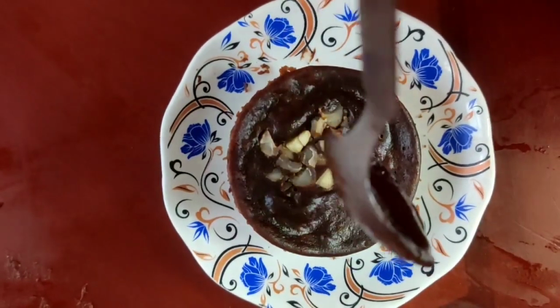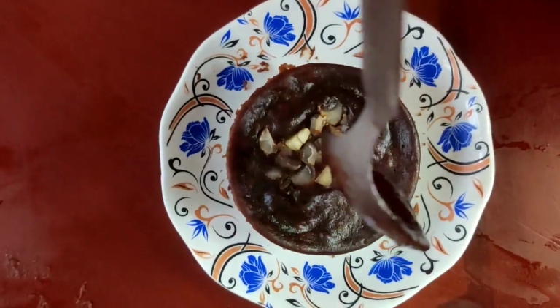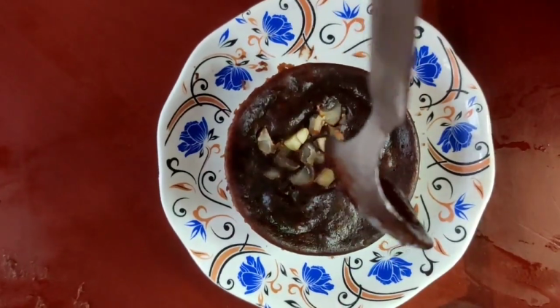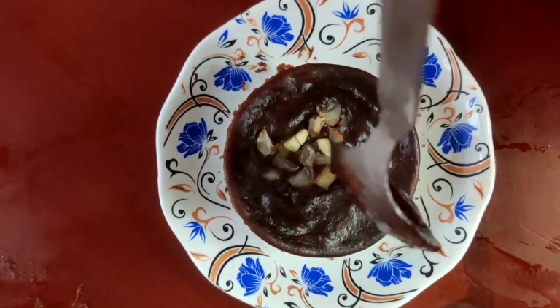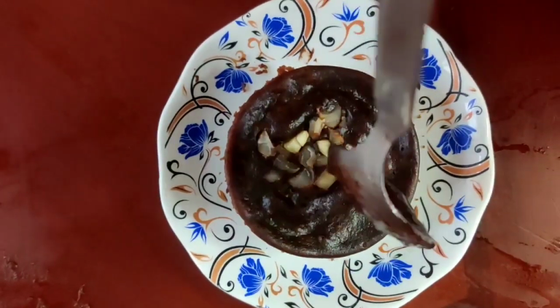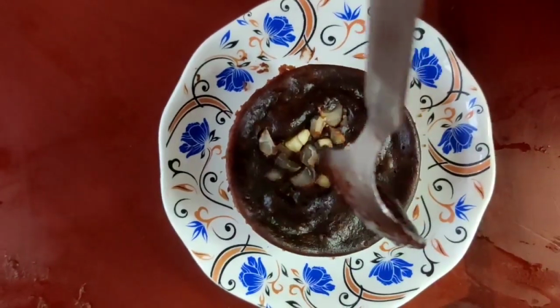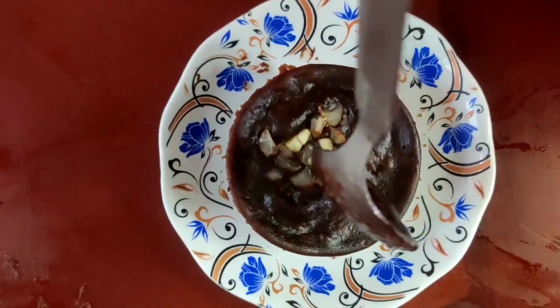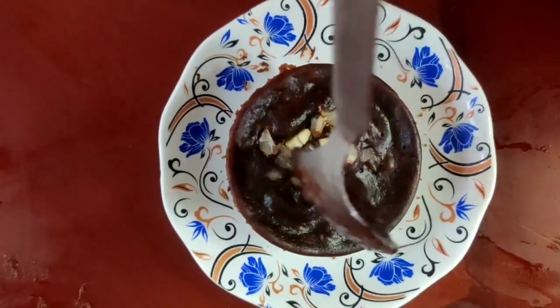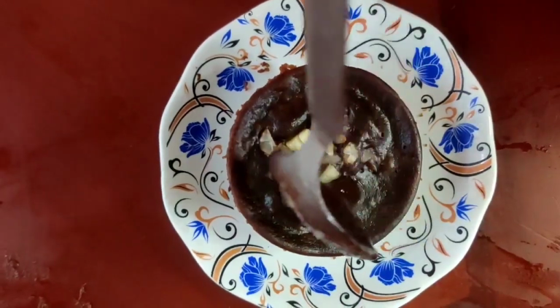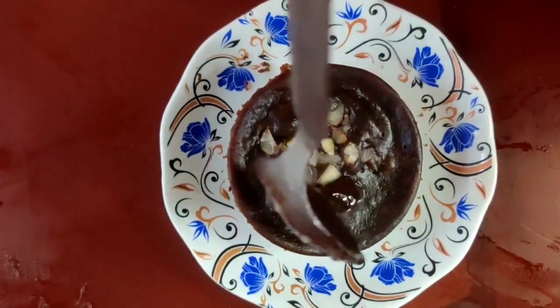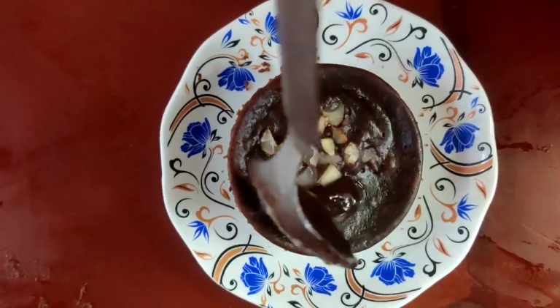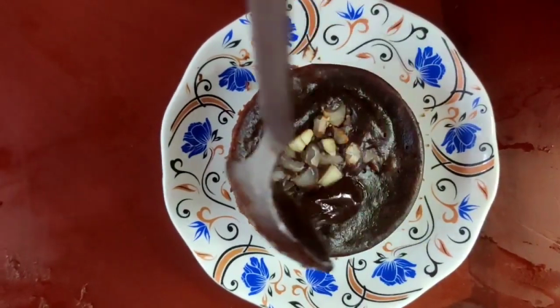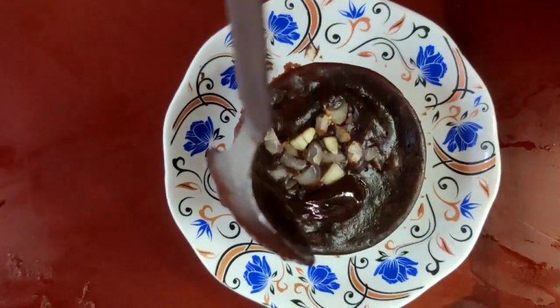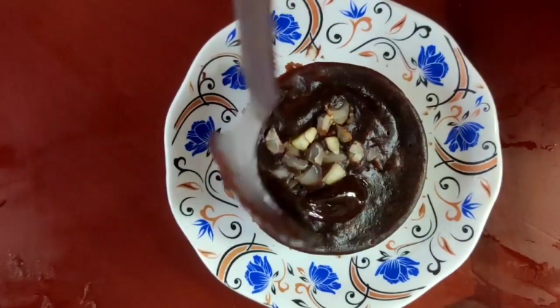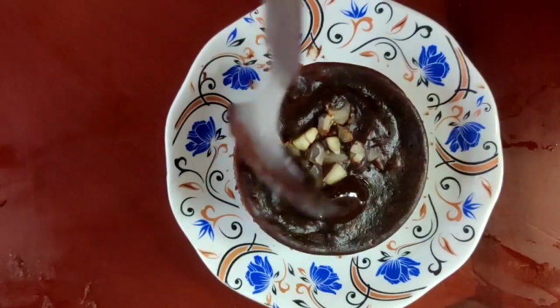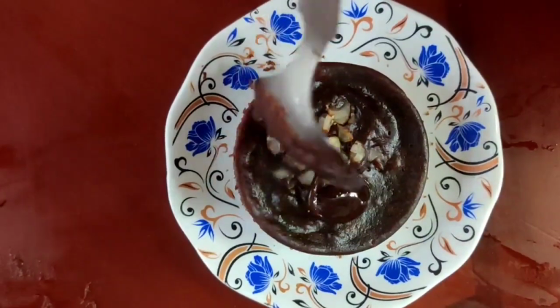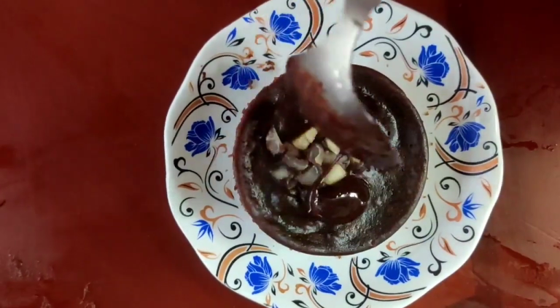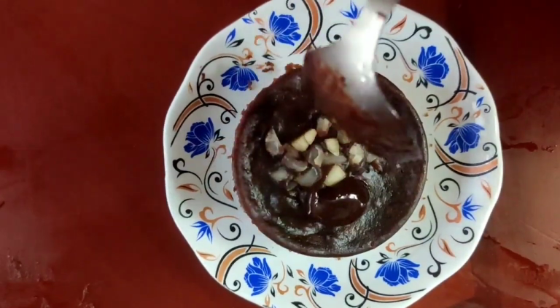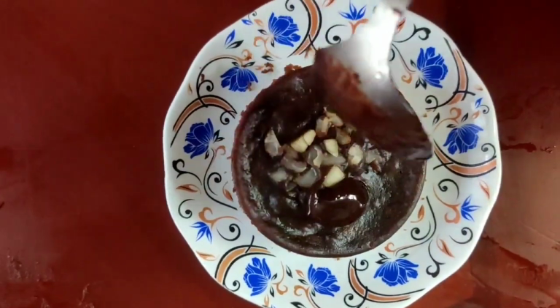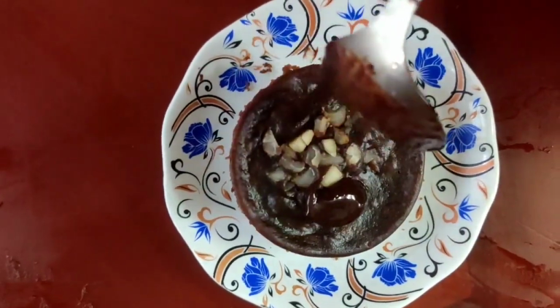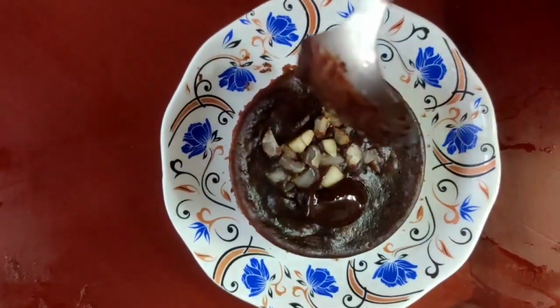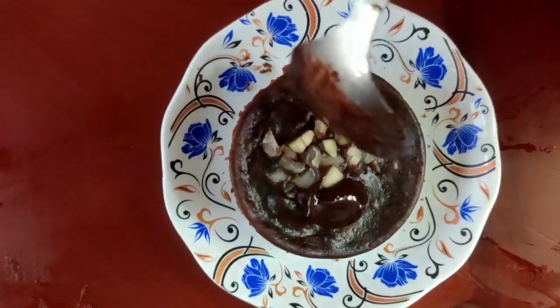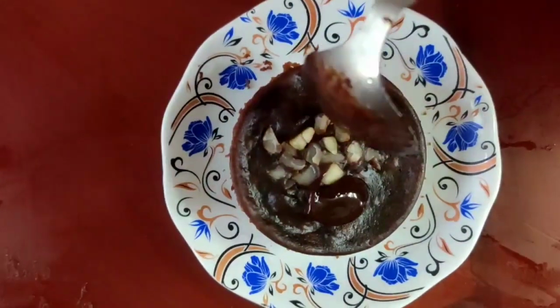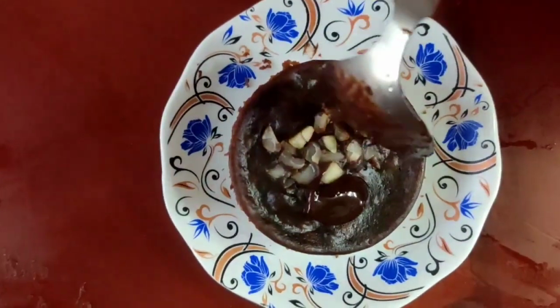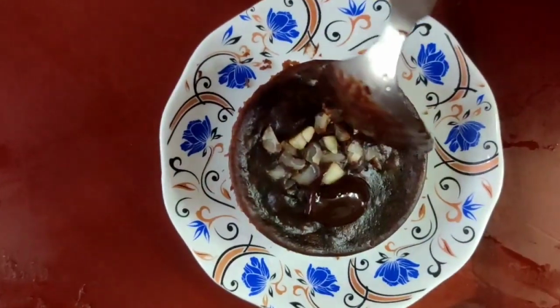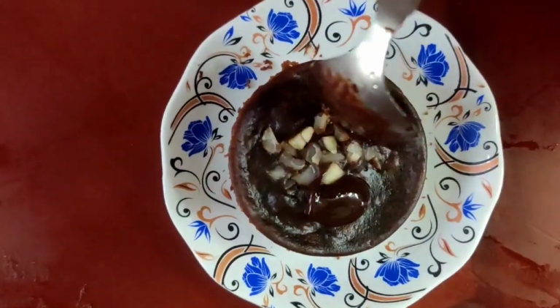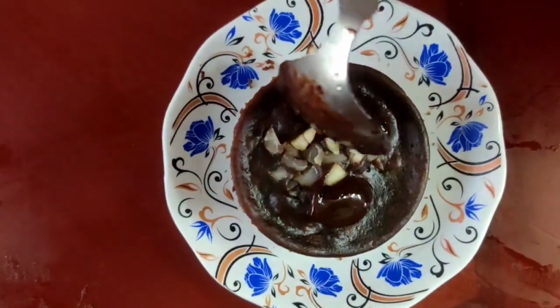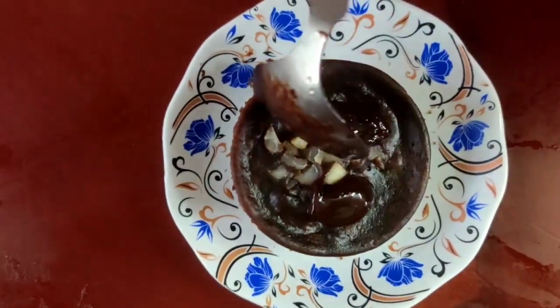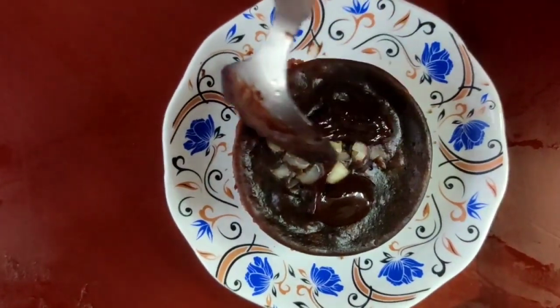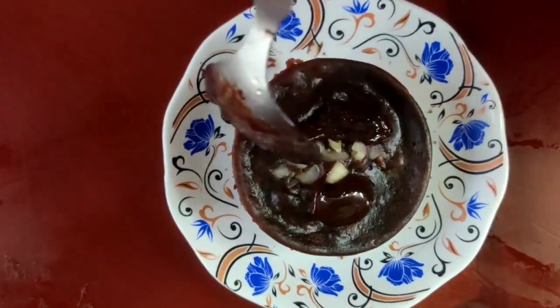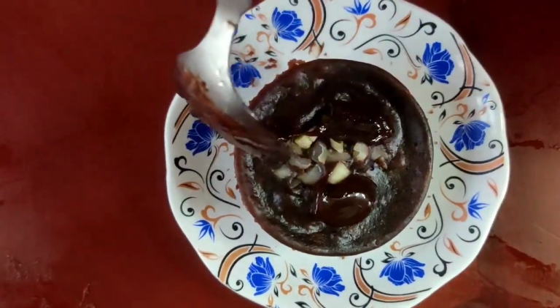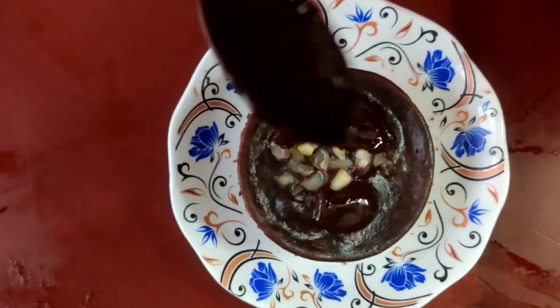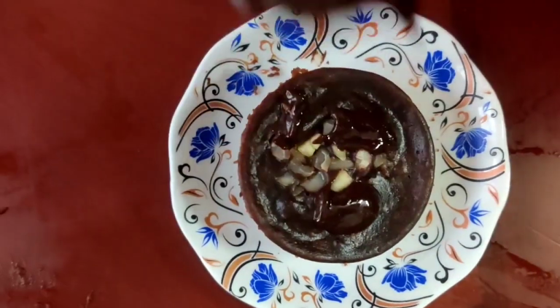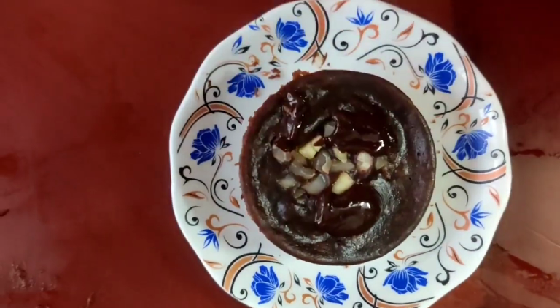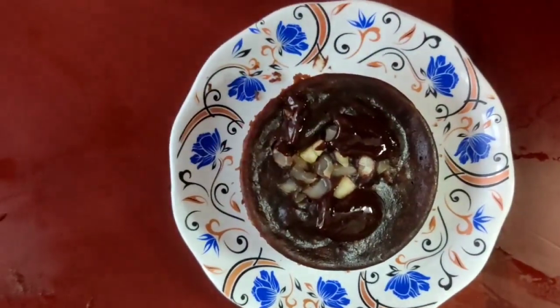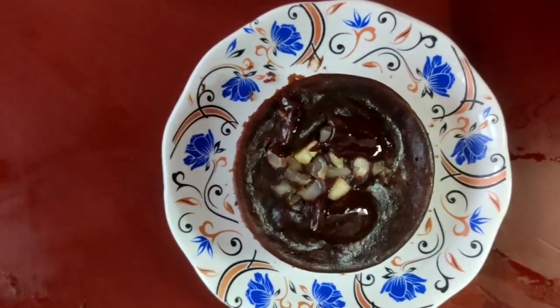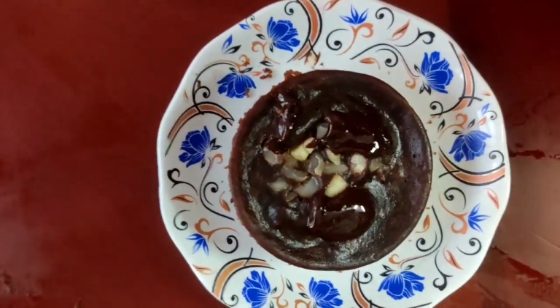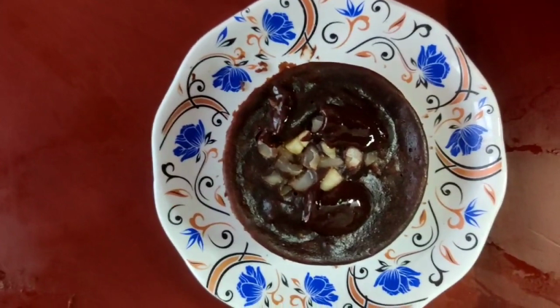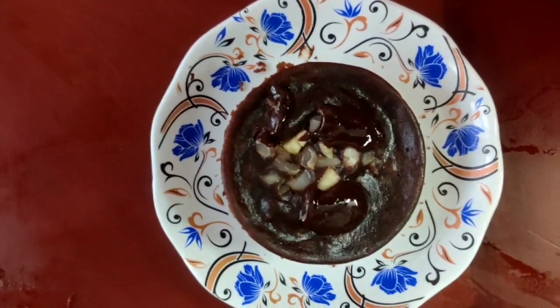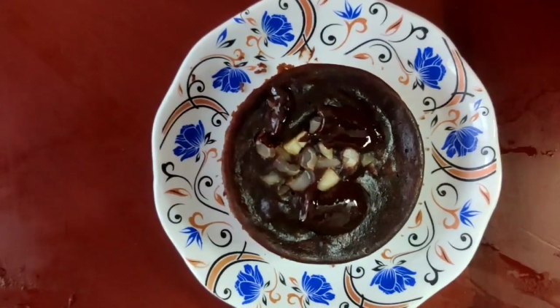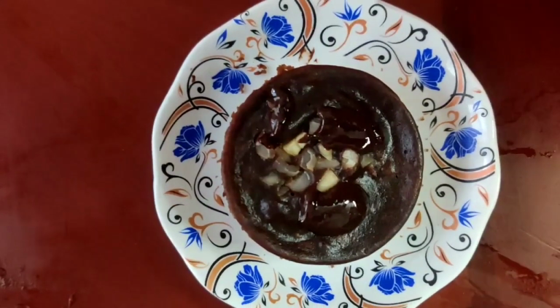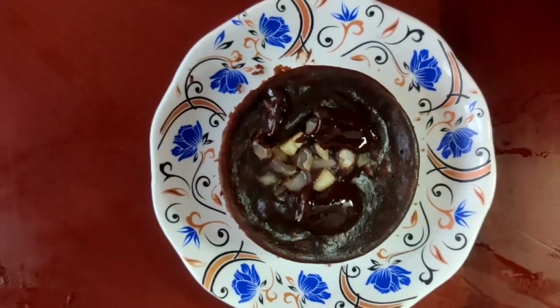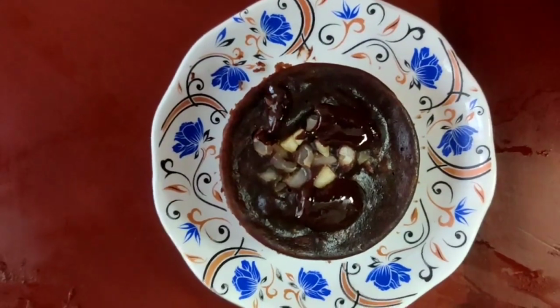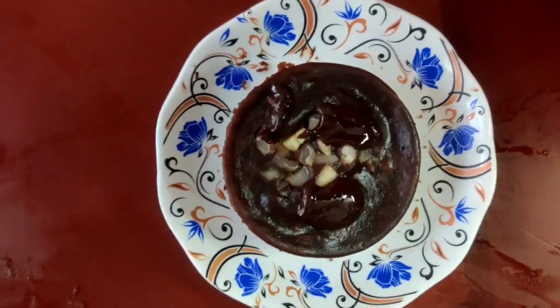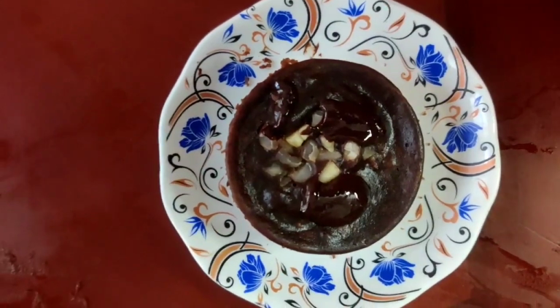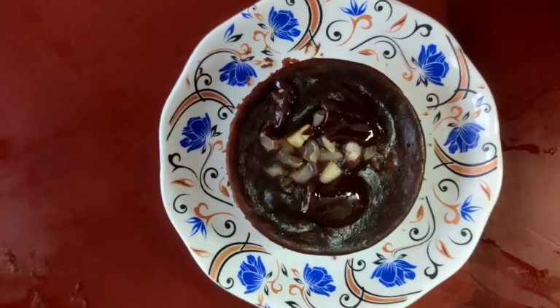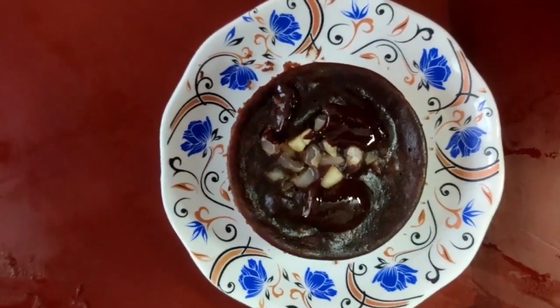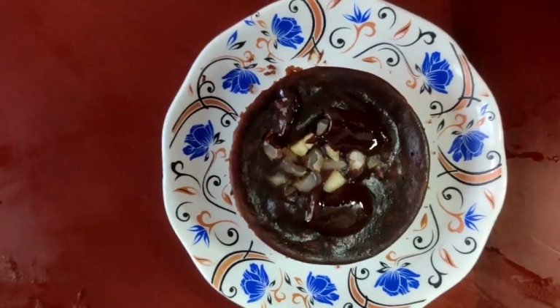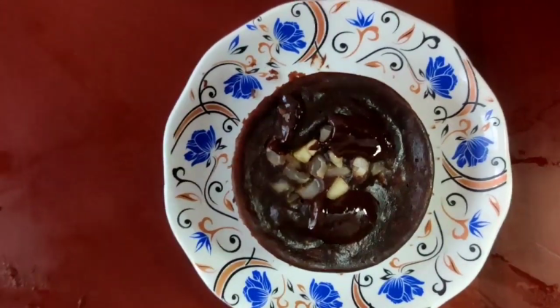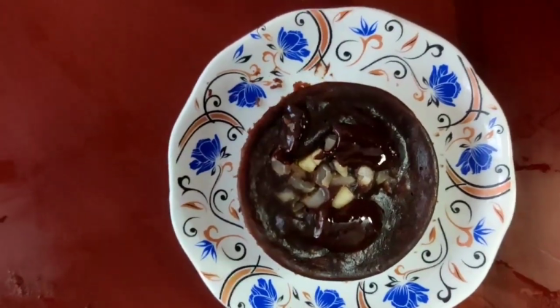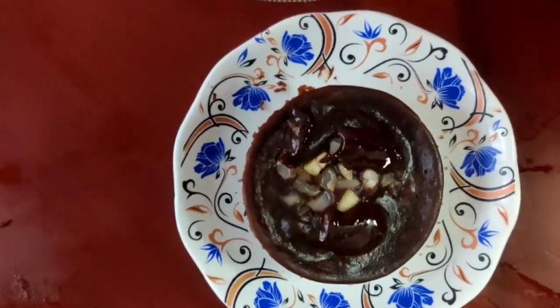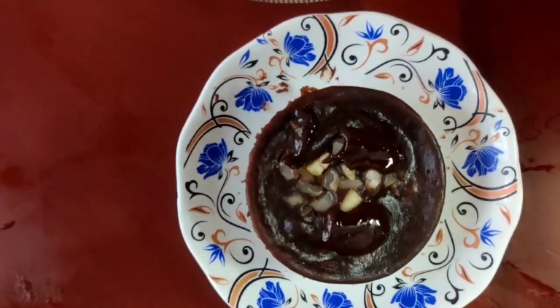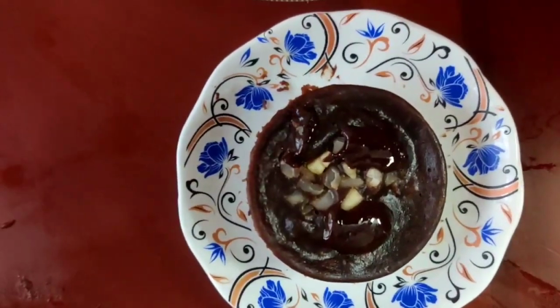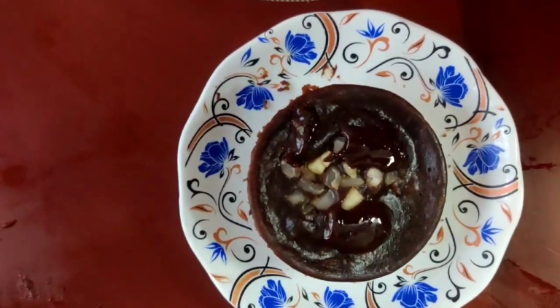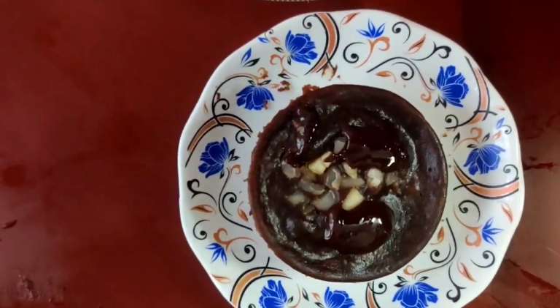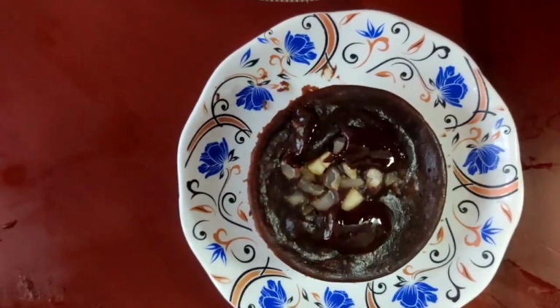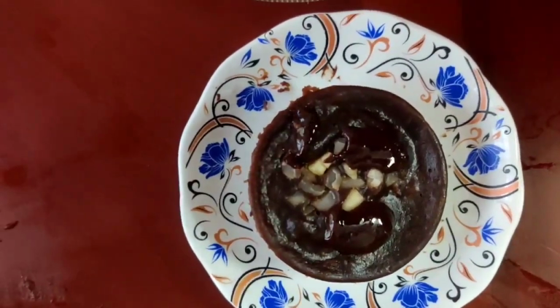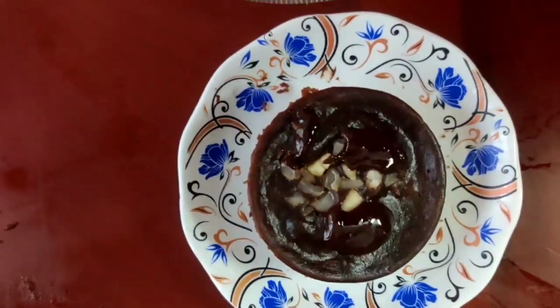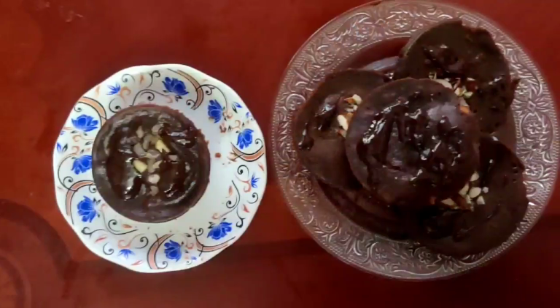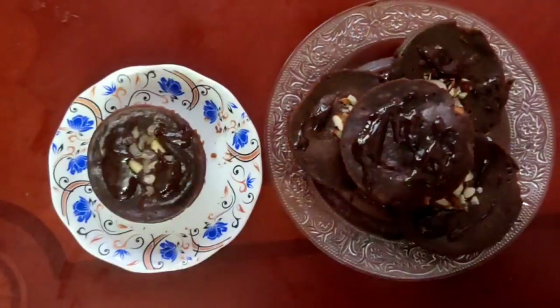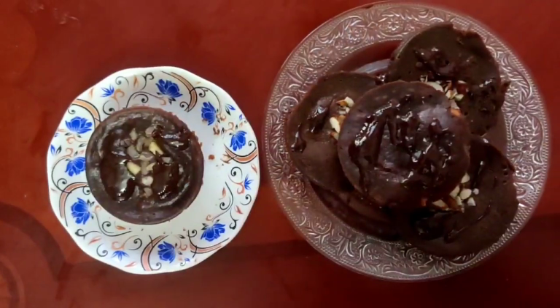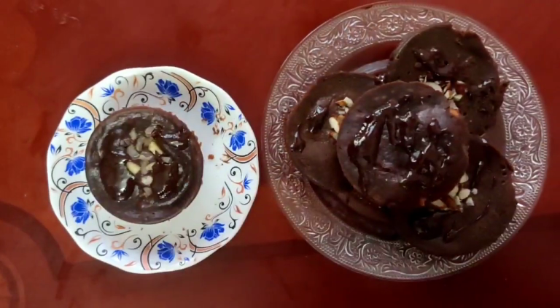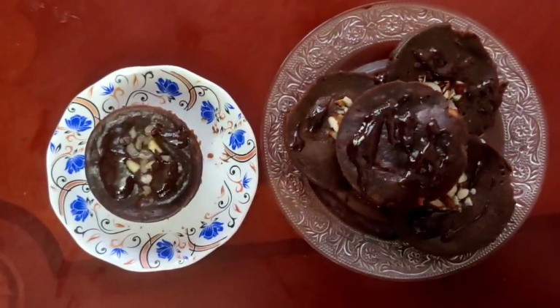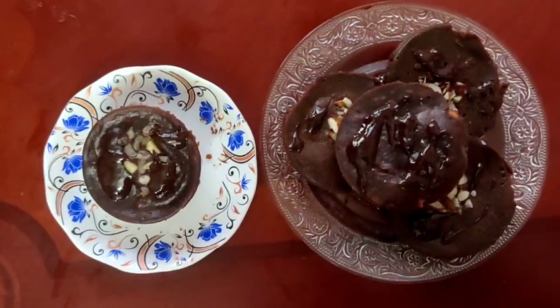Let's add some chocolate sauce. Then you can add it there. Delicious cupcakes are ready. Let's try it.